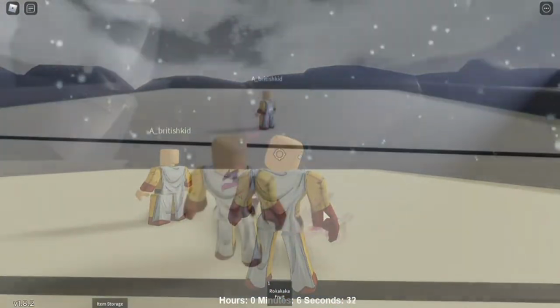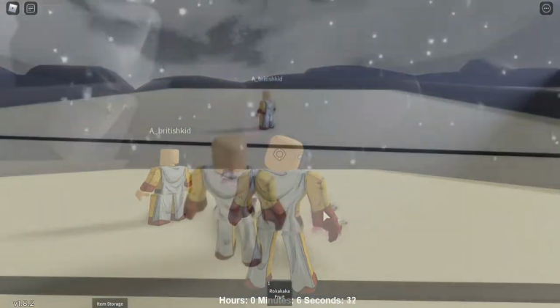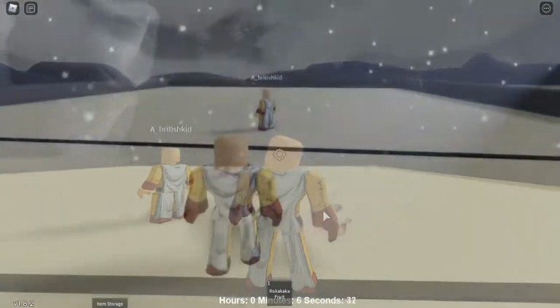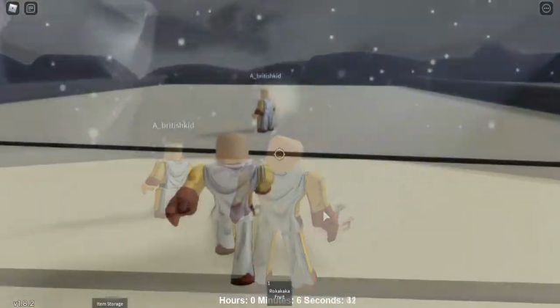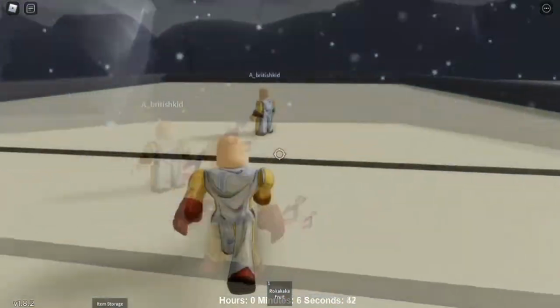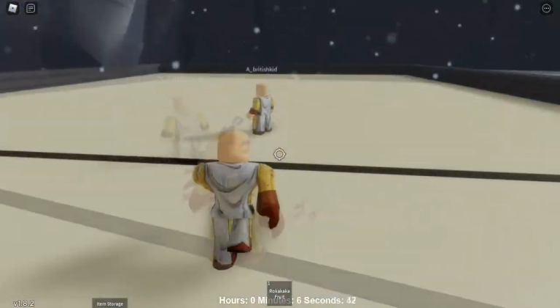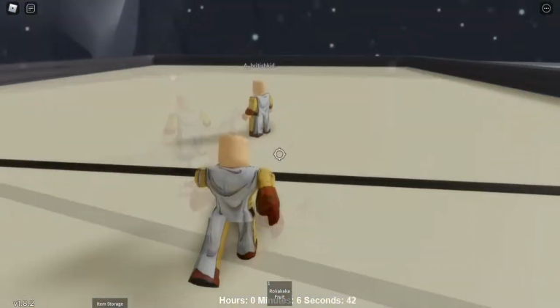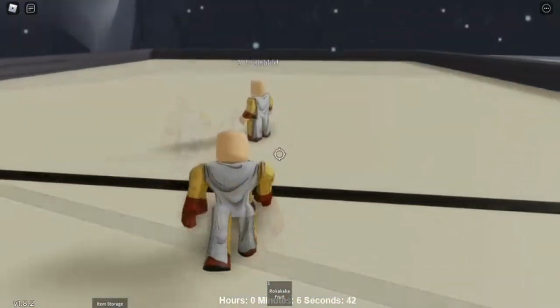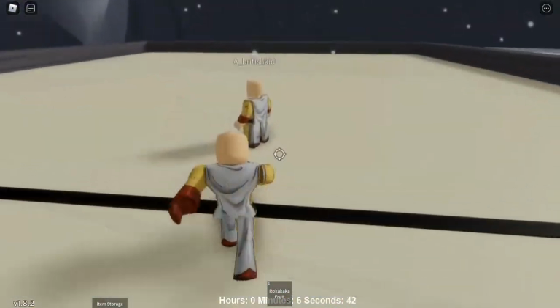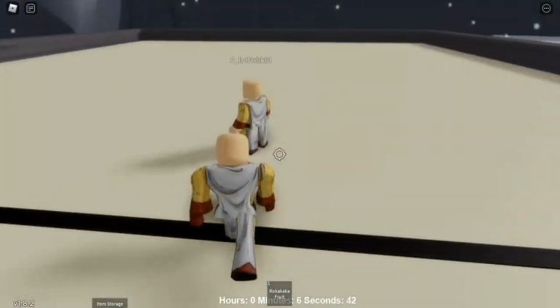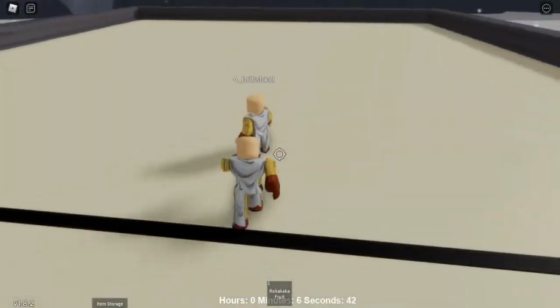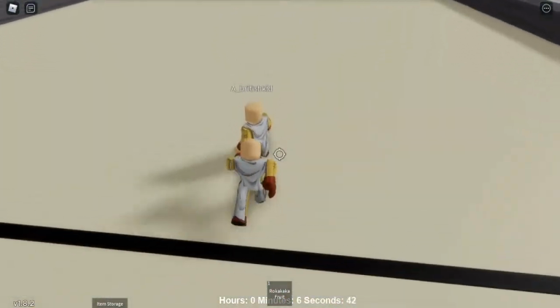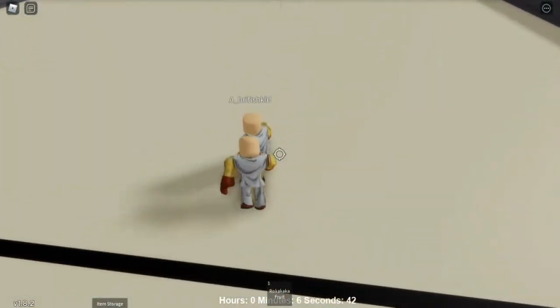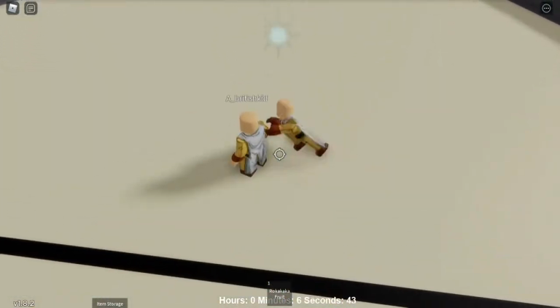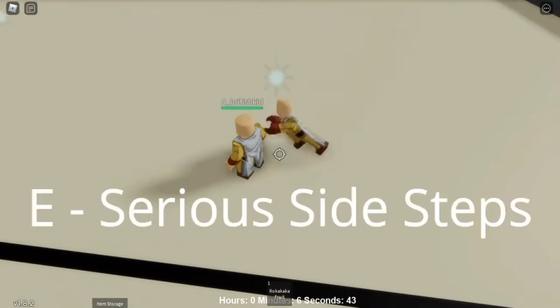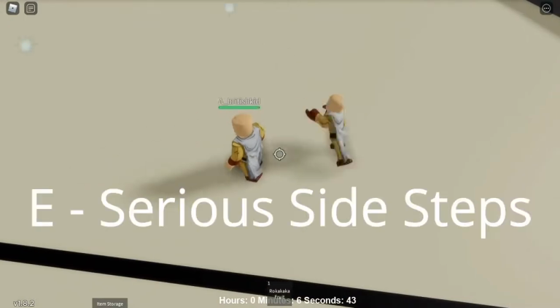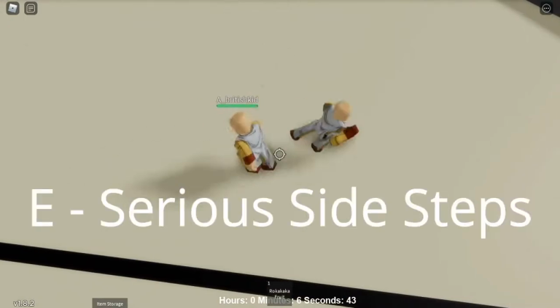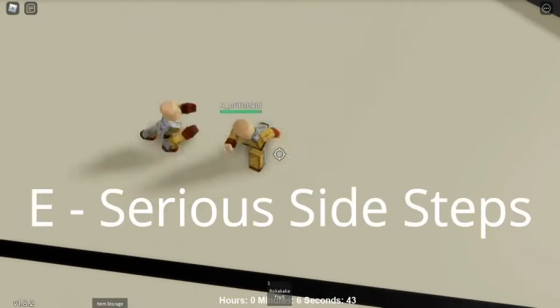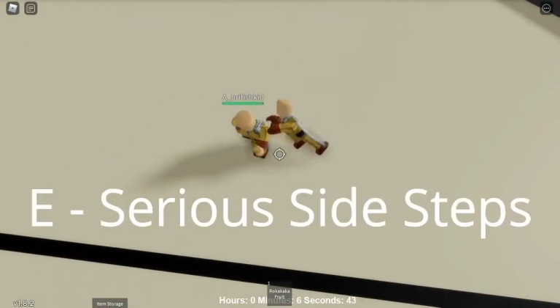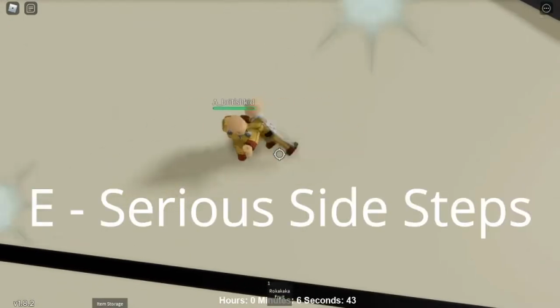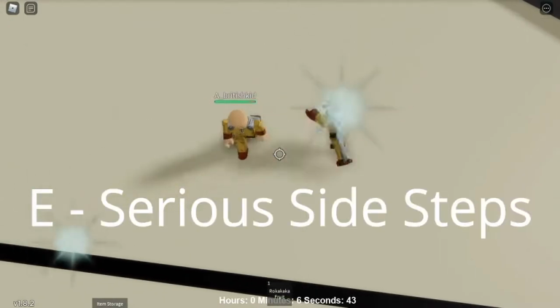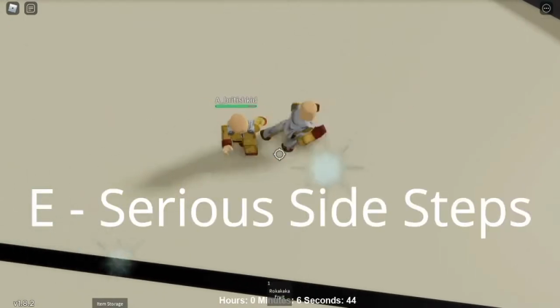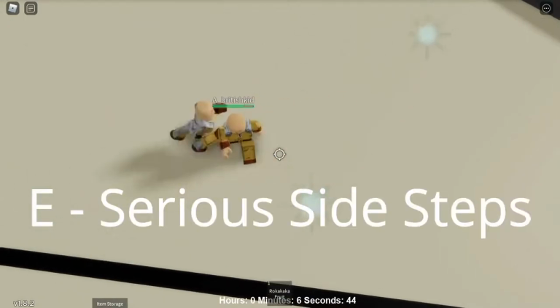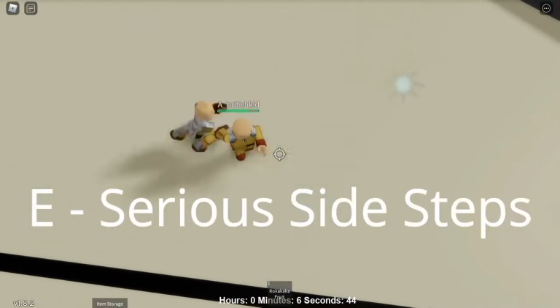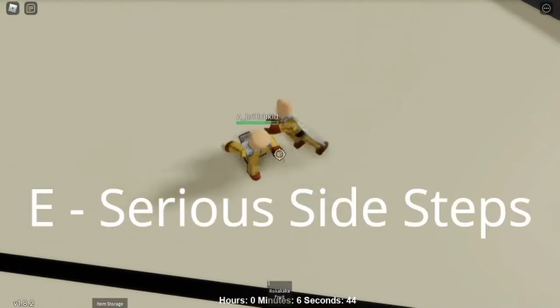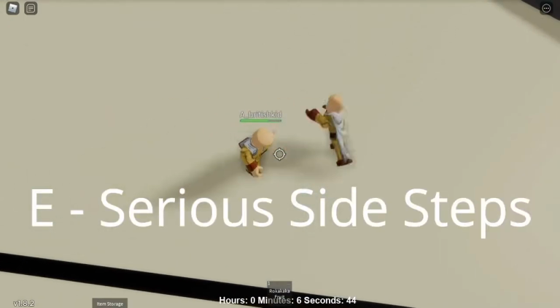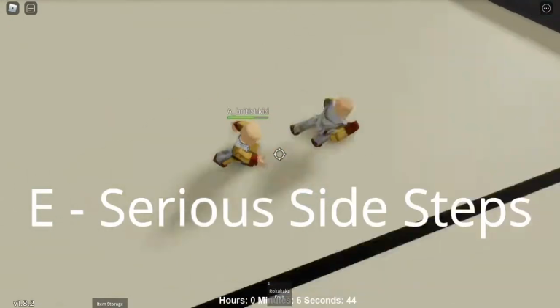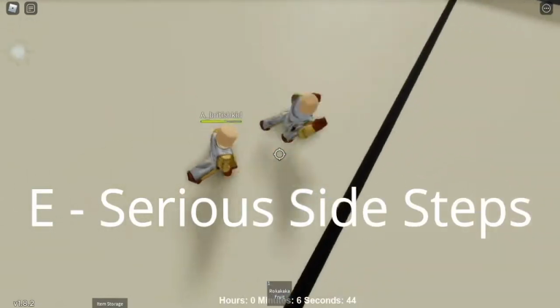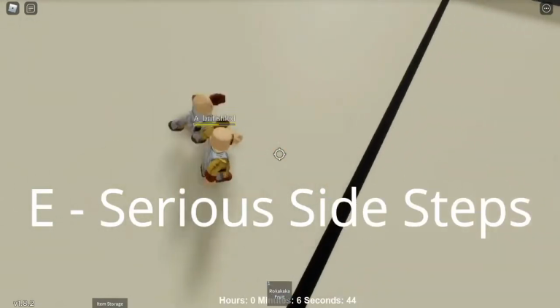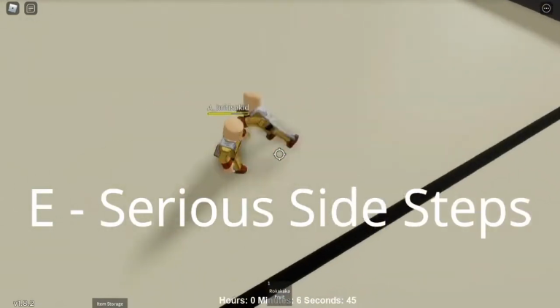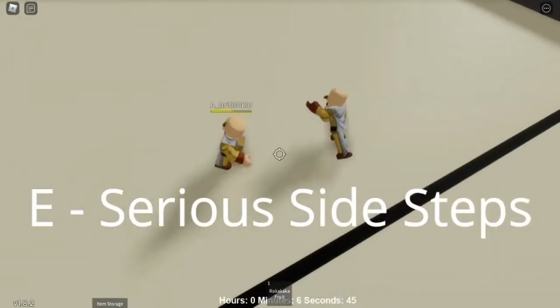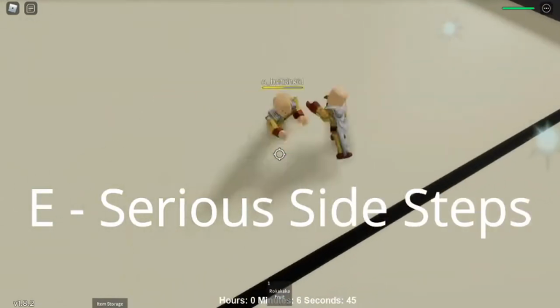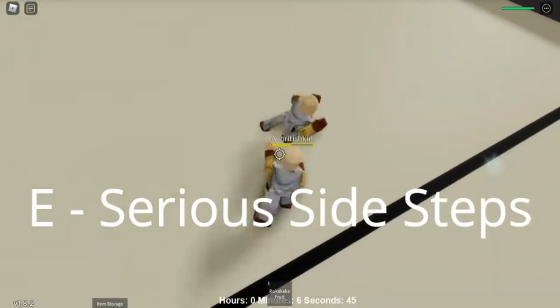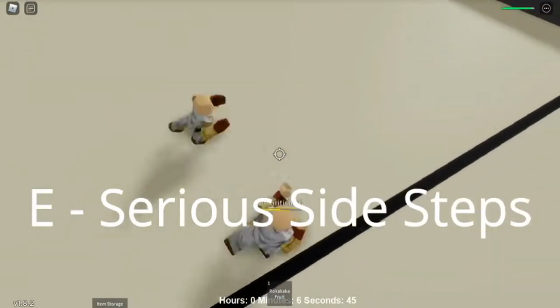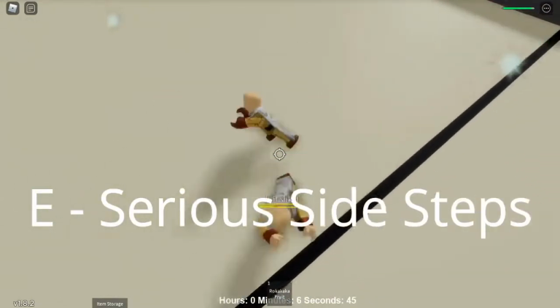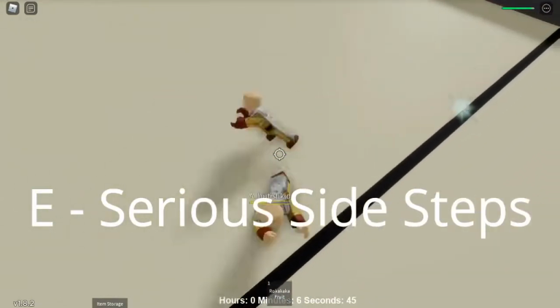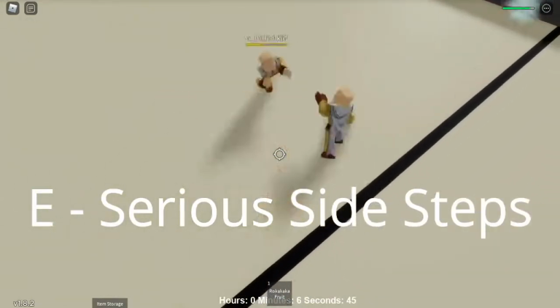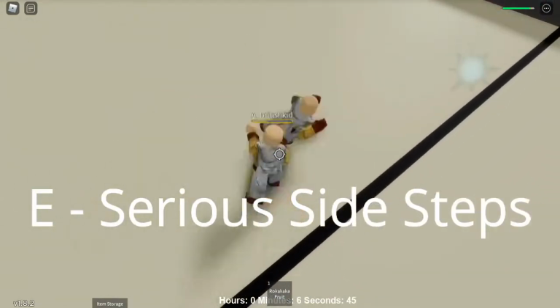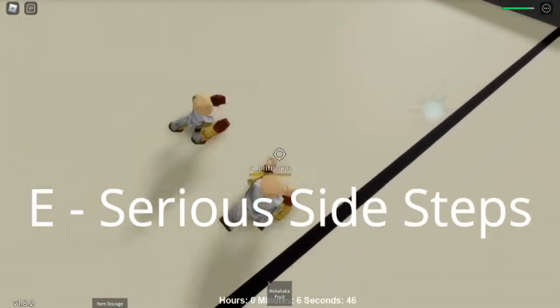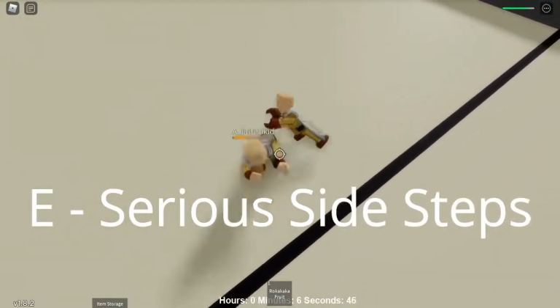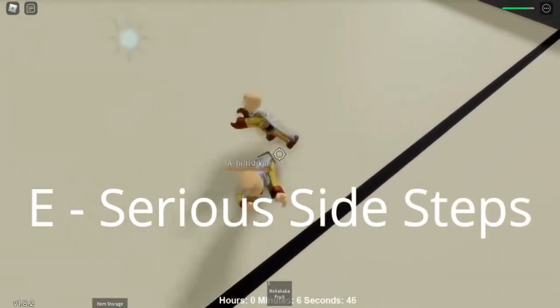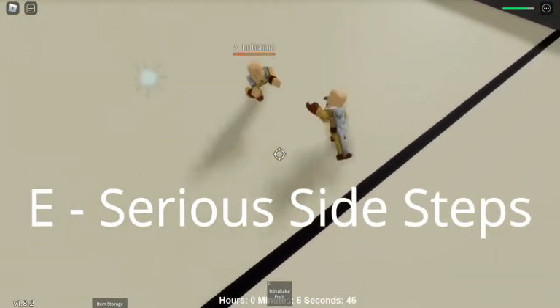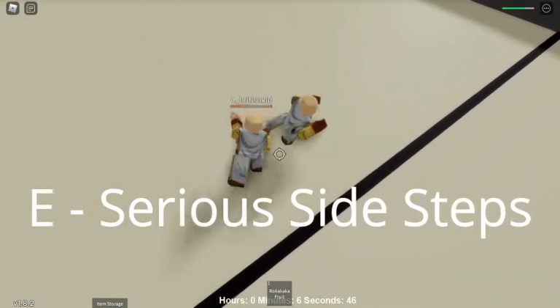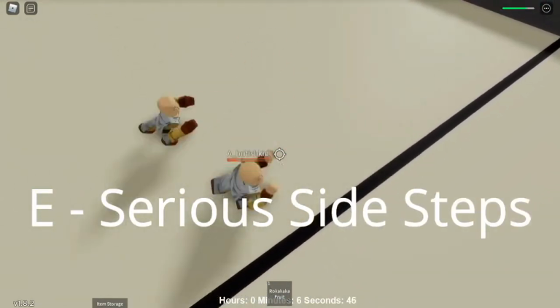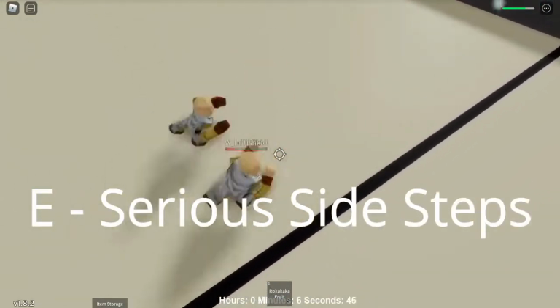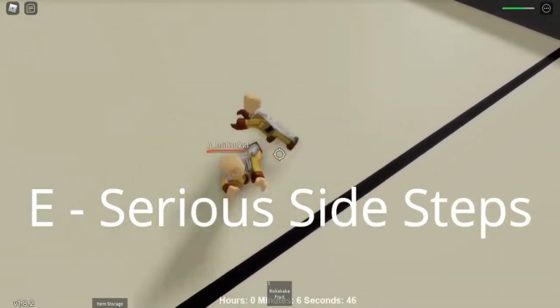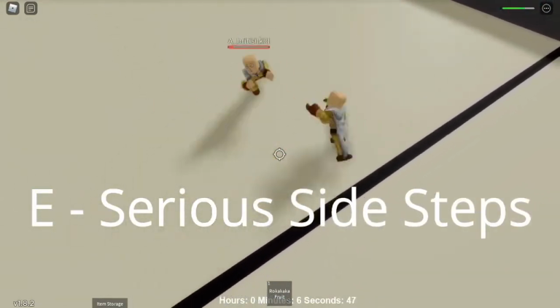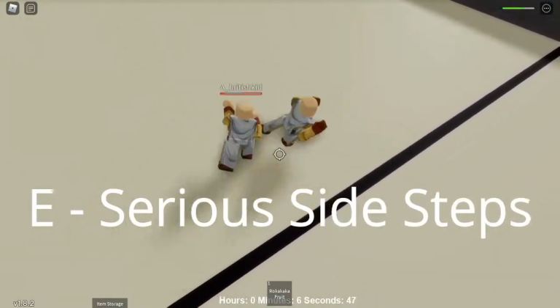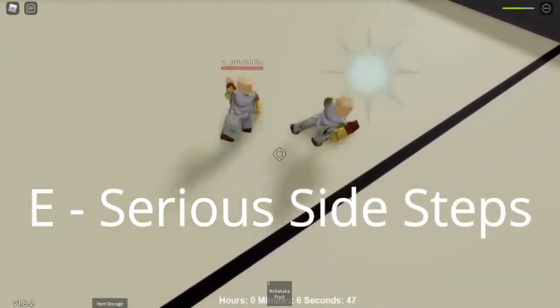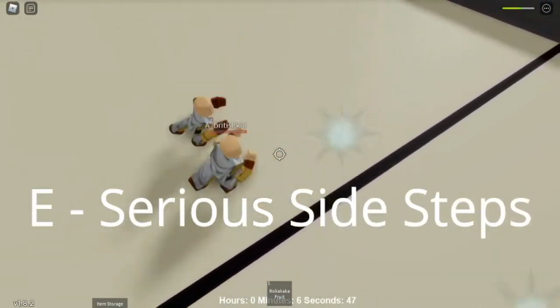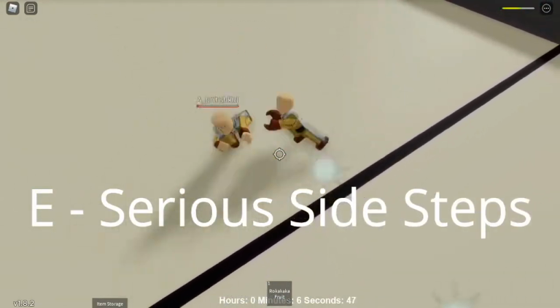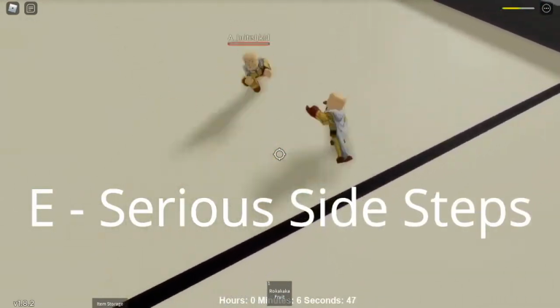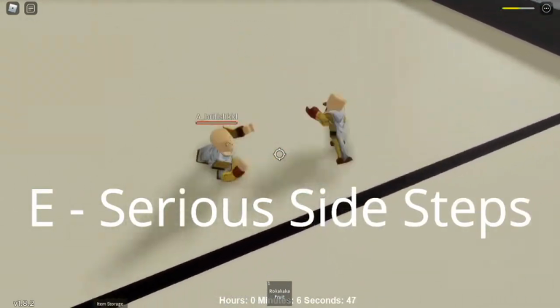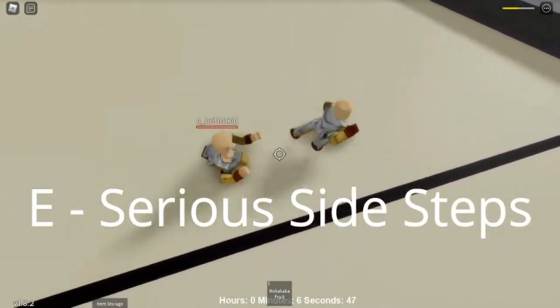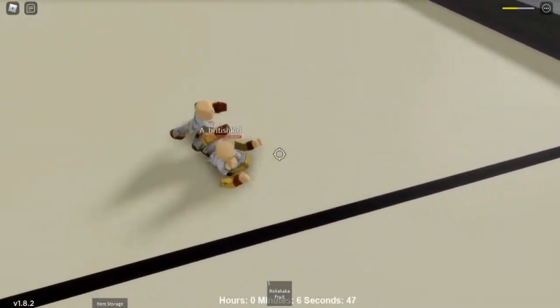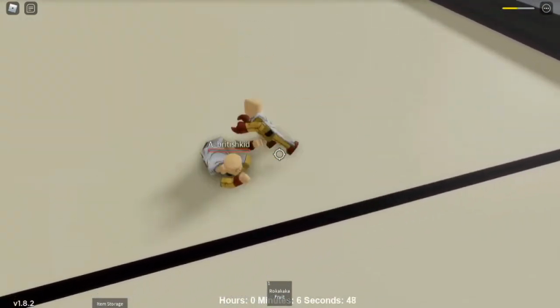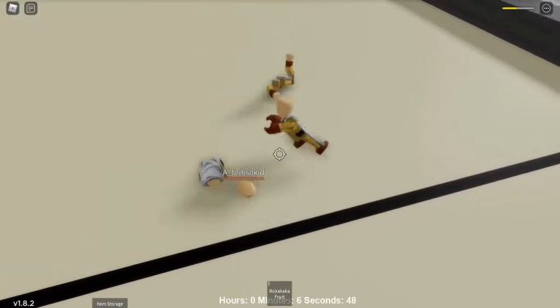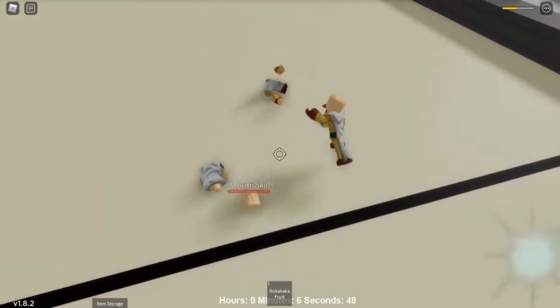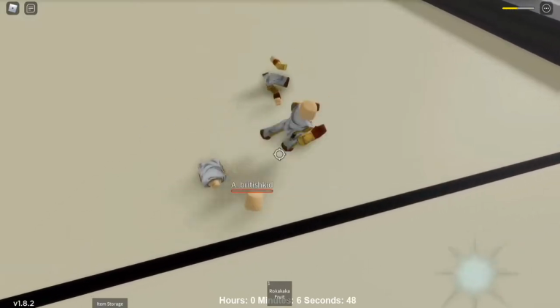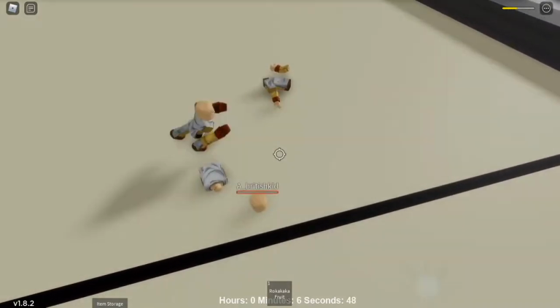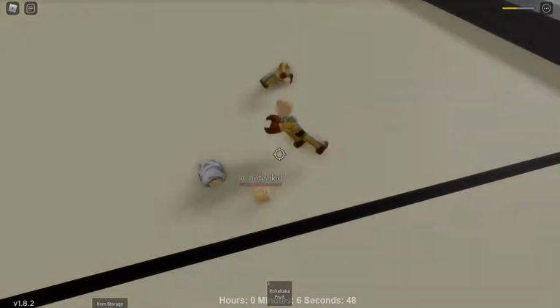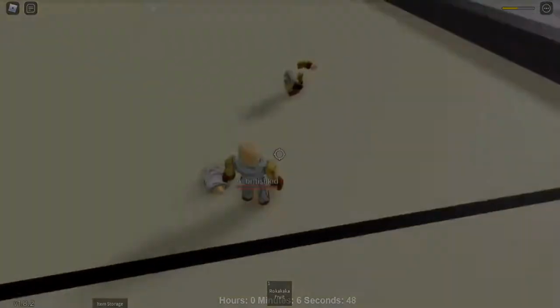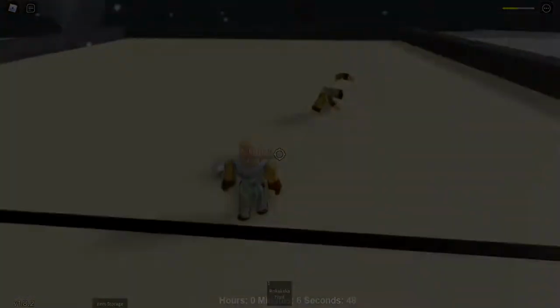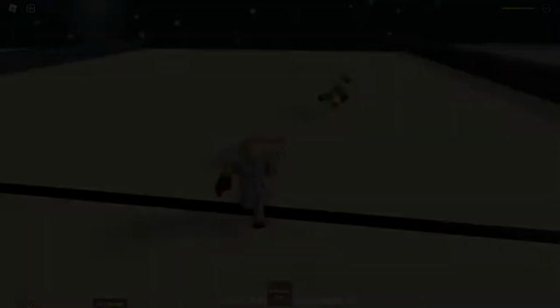Our first move is Serious Sidesteps — you hold E. It doesn't do all that much damage, but it's basically just infinite, so you can just keep hitting them over and over again.